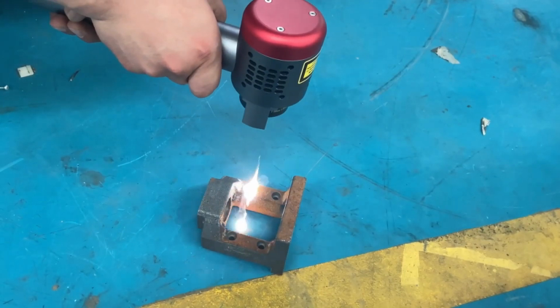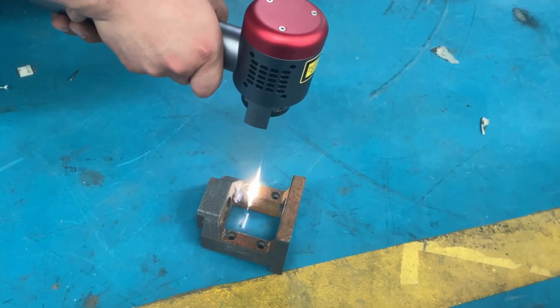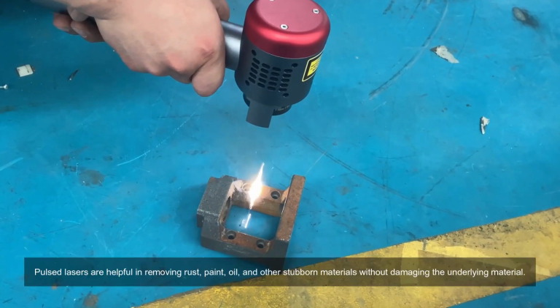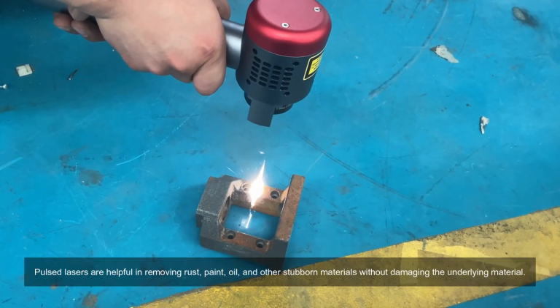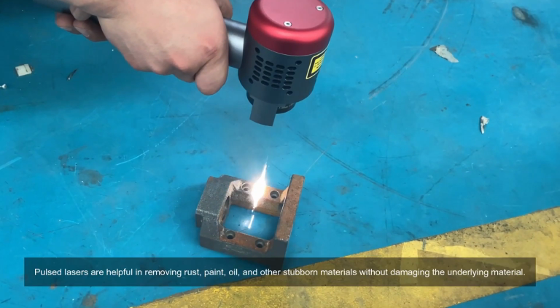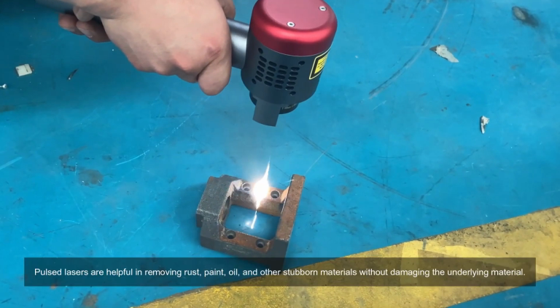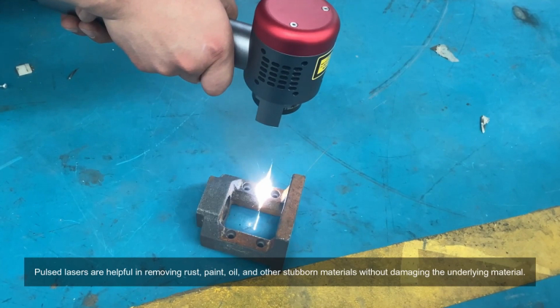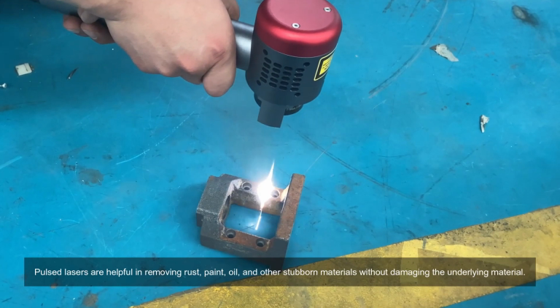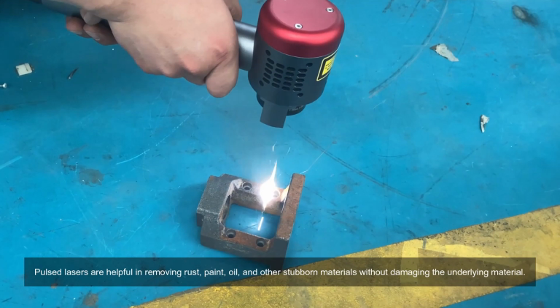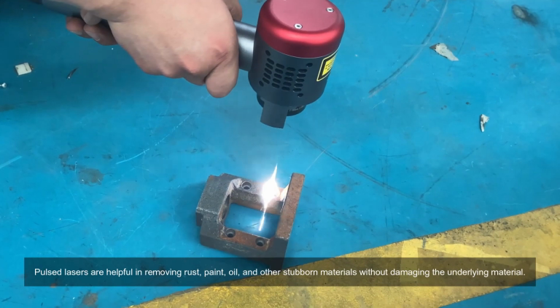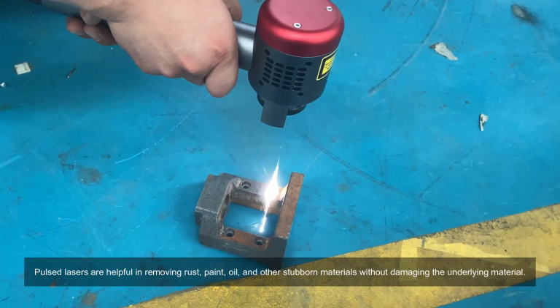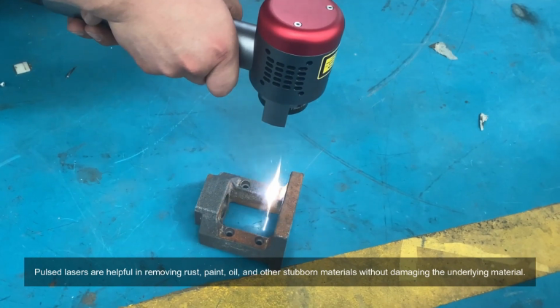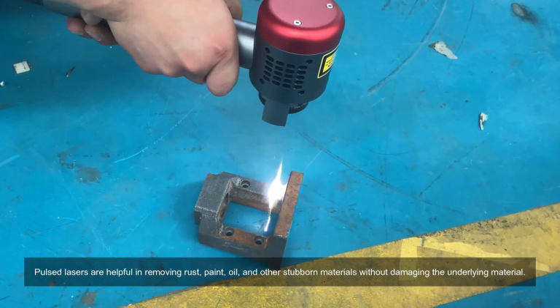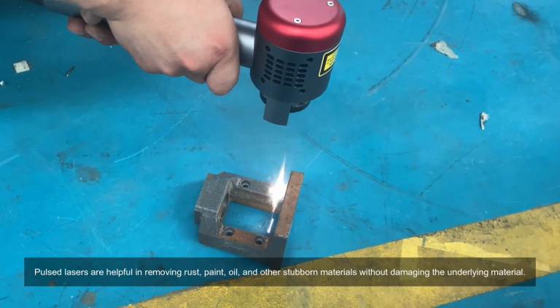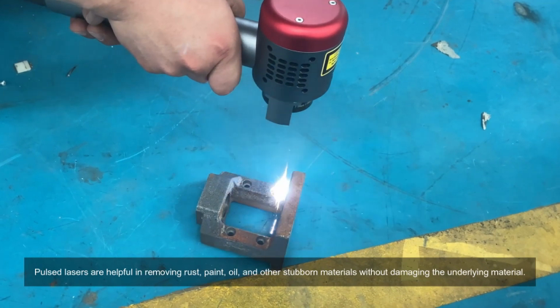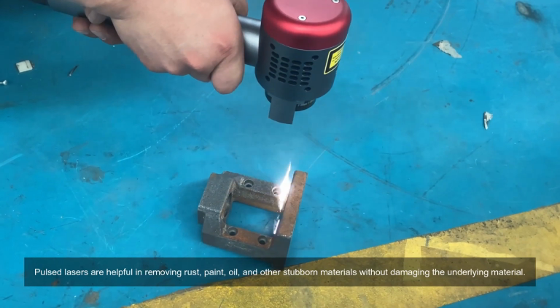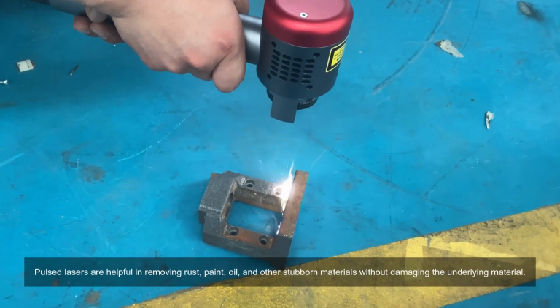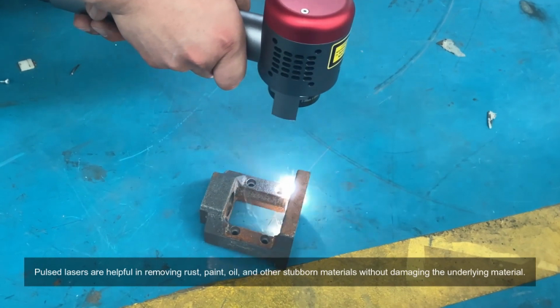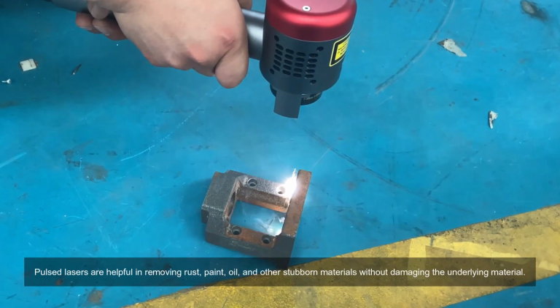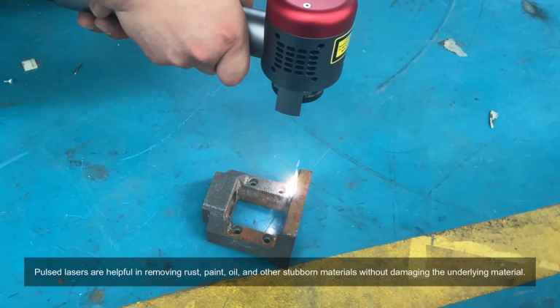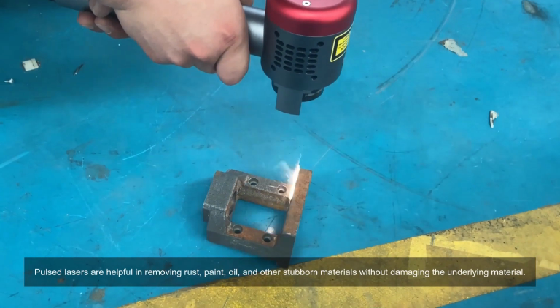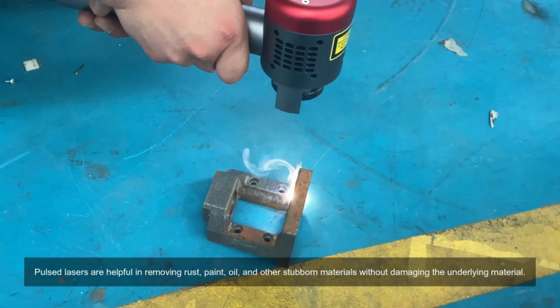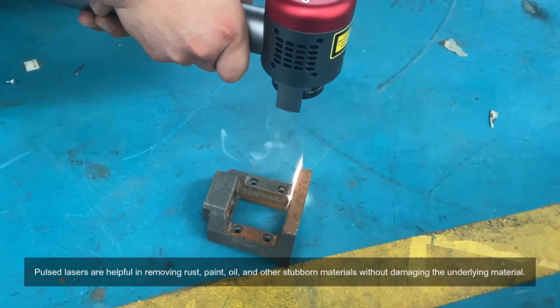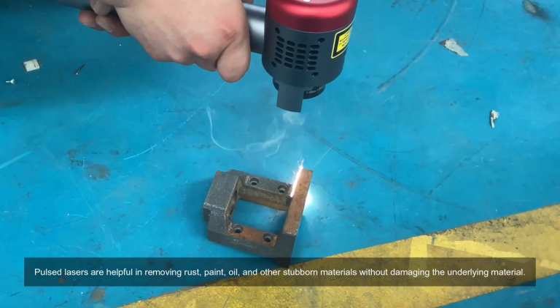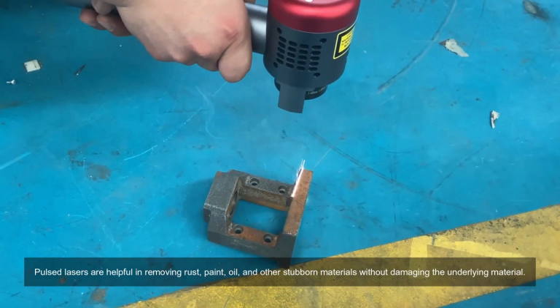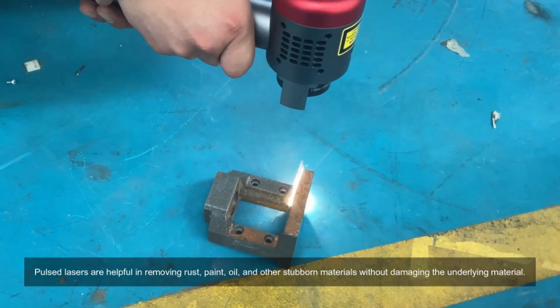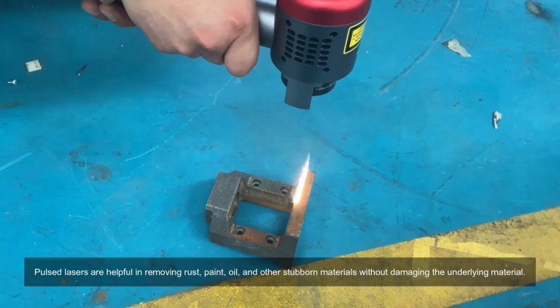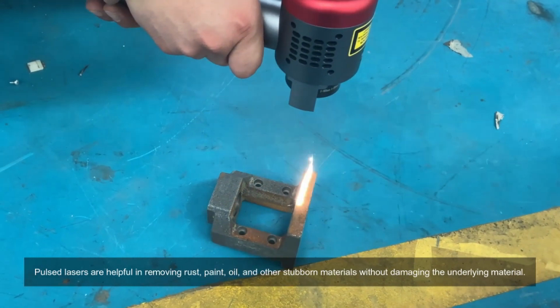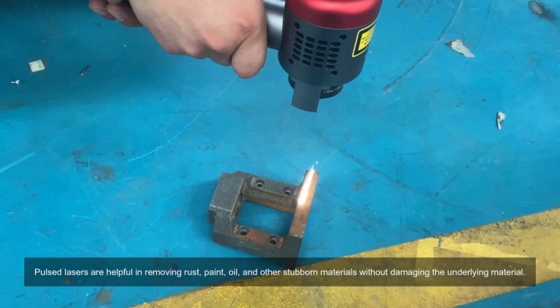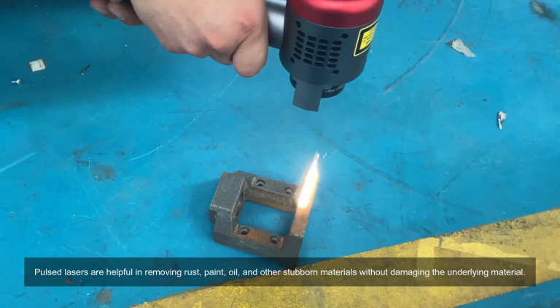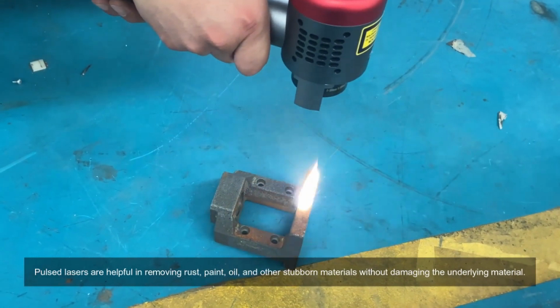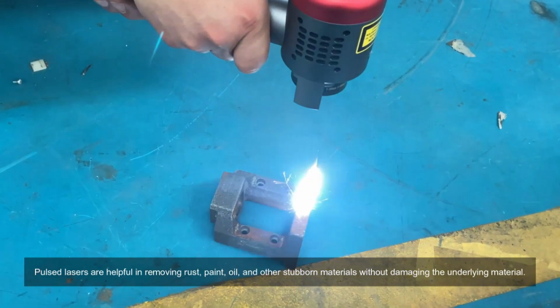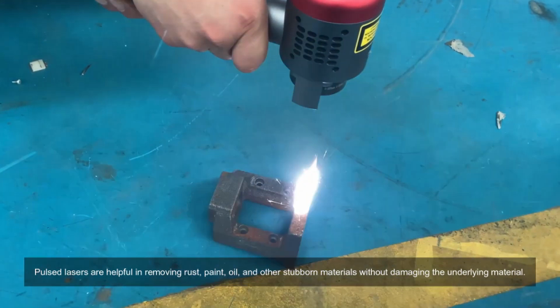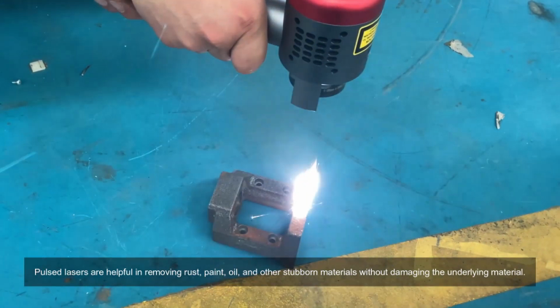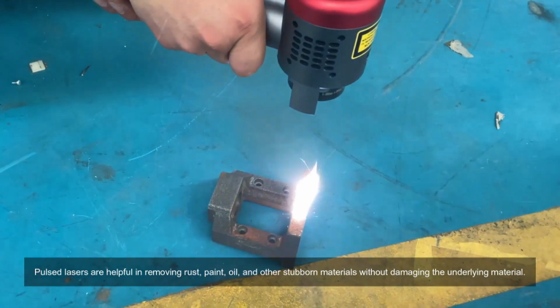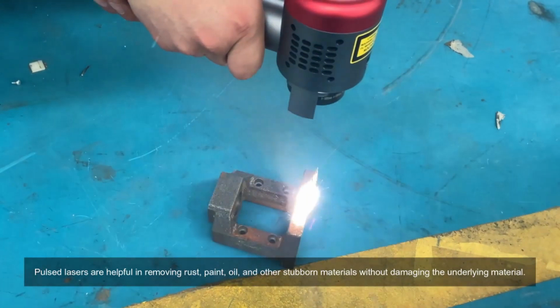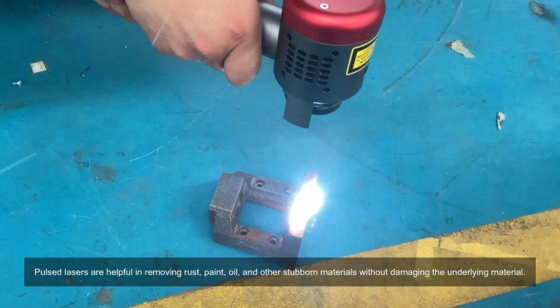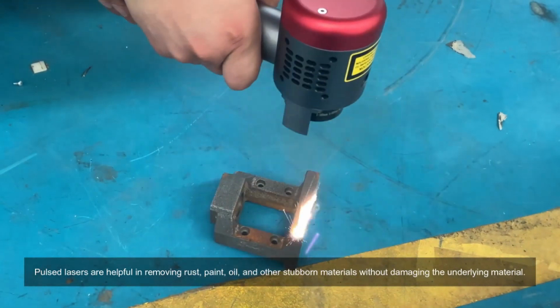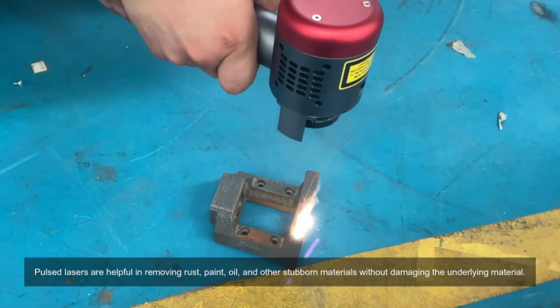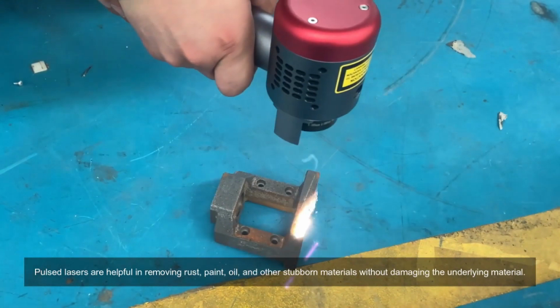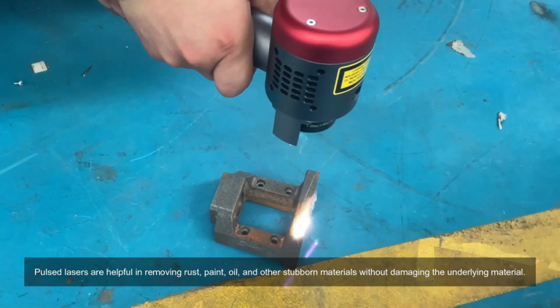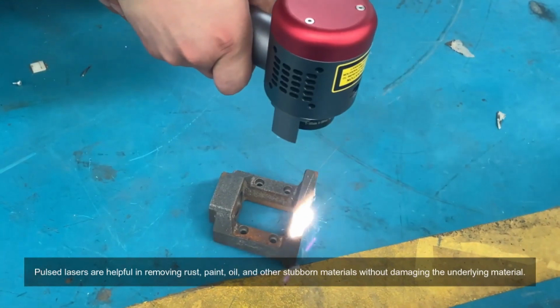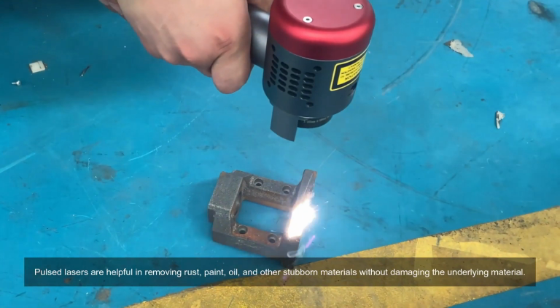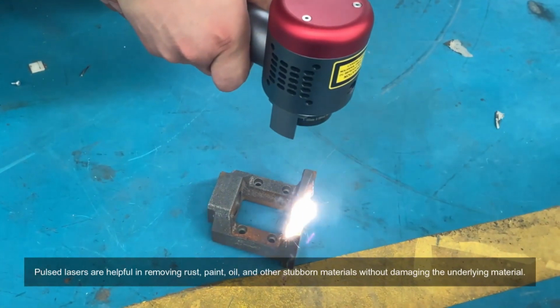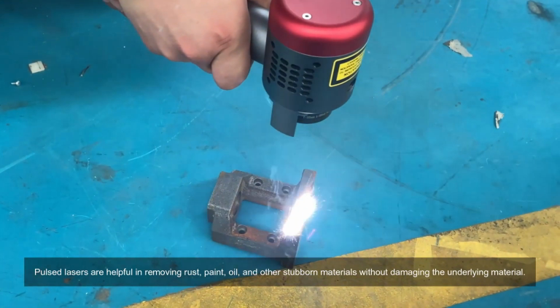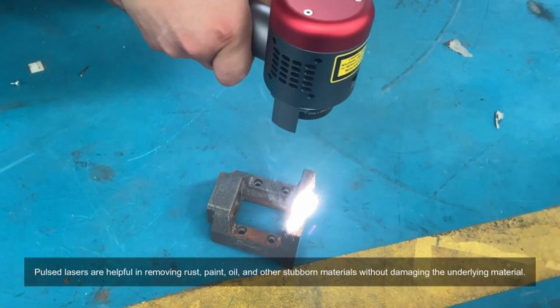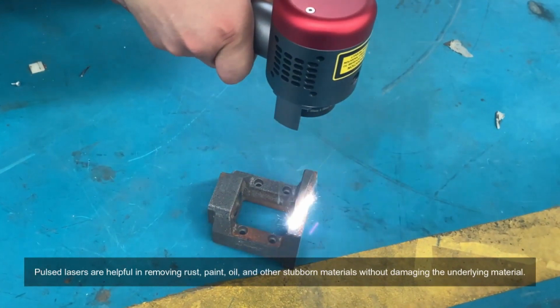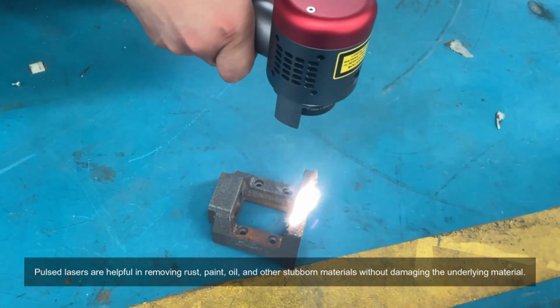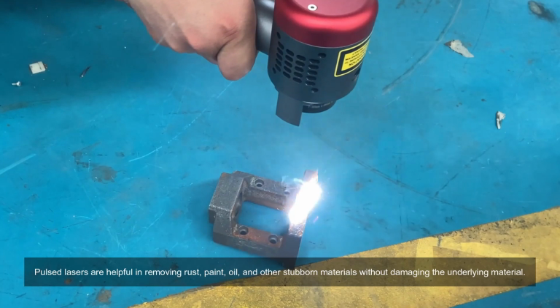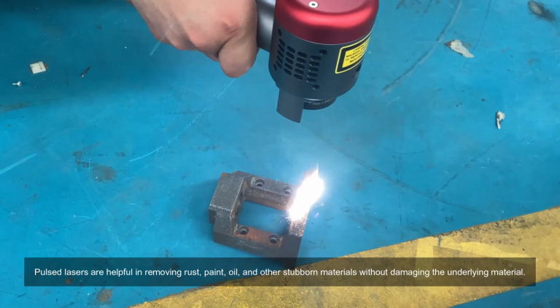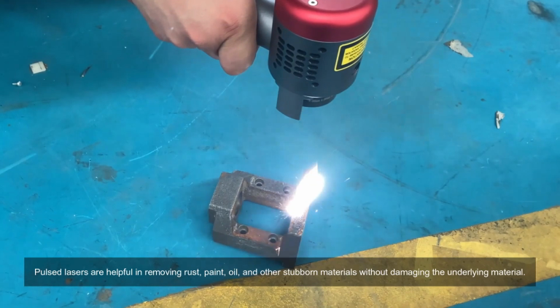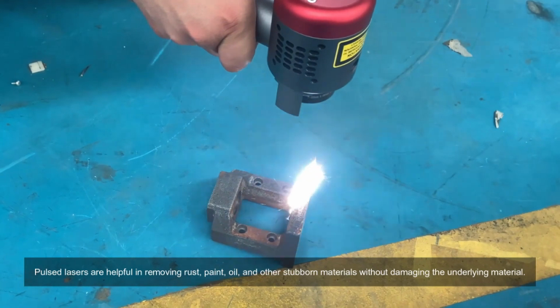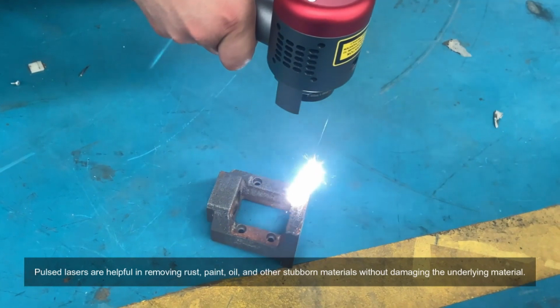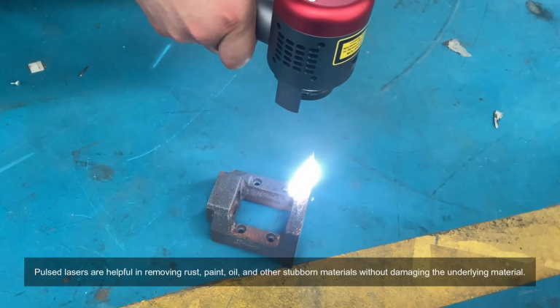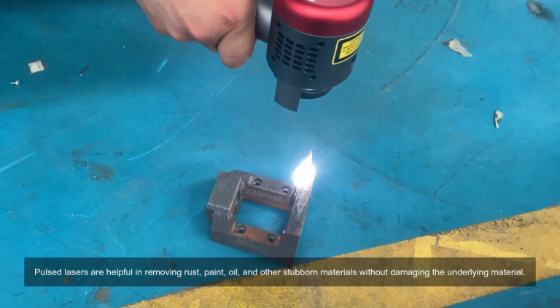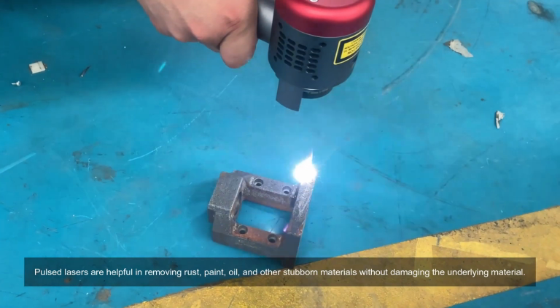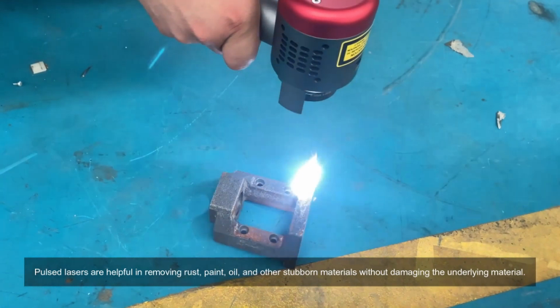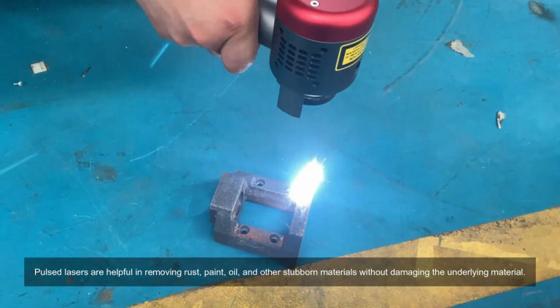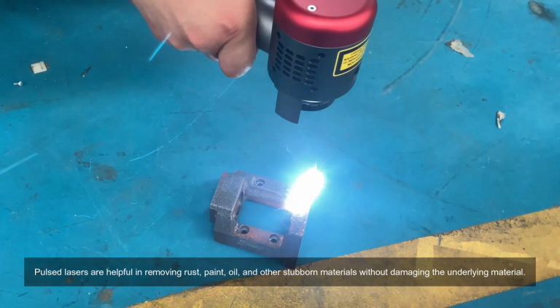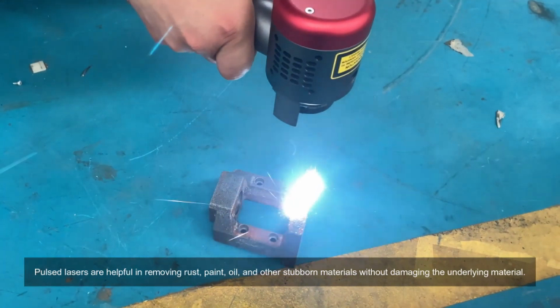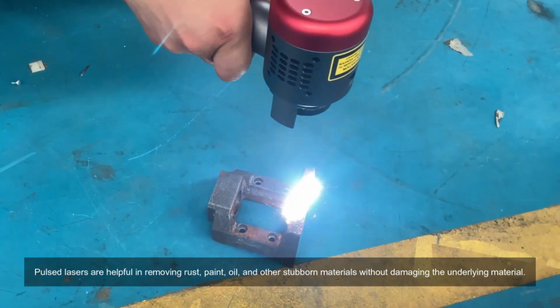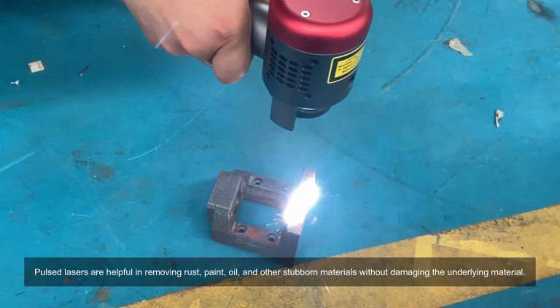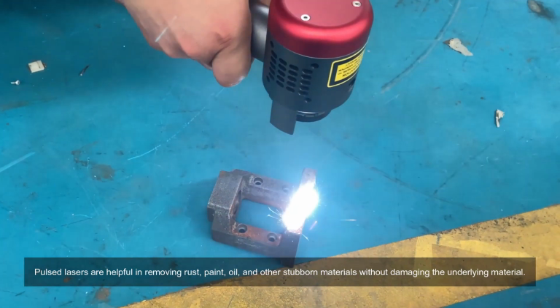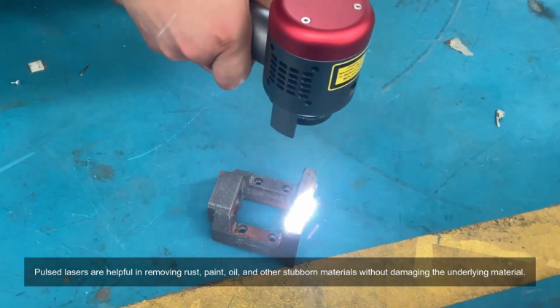Pulse lasers are helpful in removing rust, paint, oil, and other stubborn materials without damaging the underlying material.